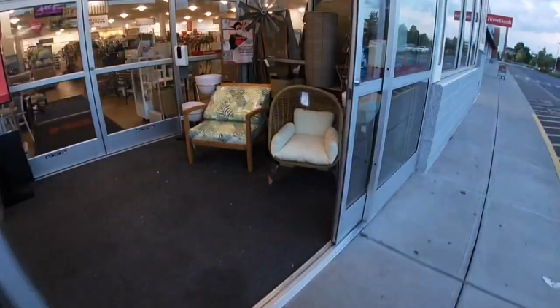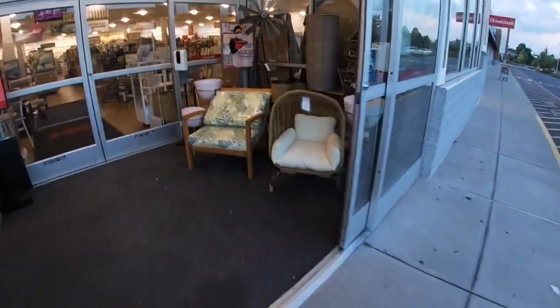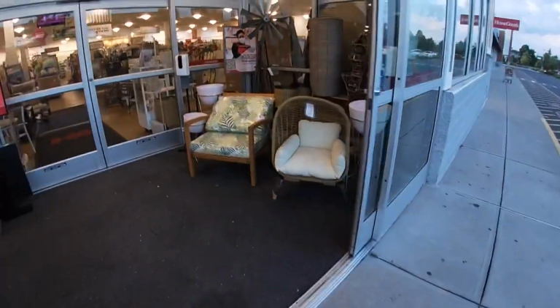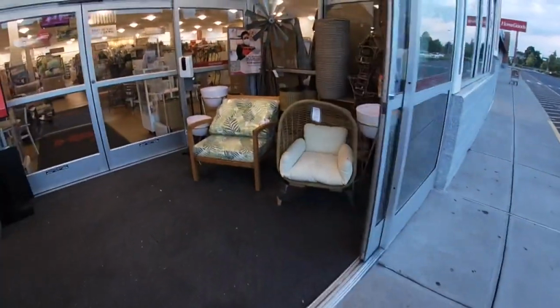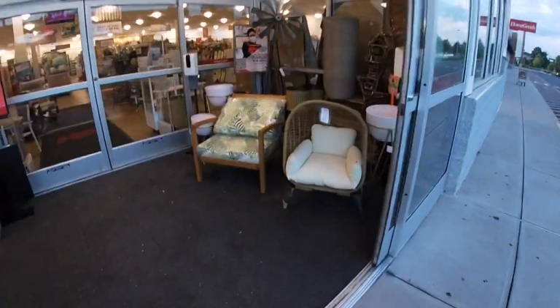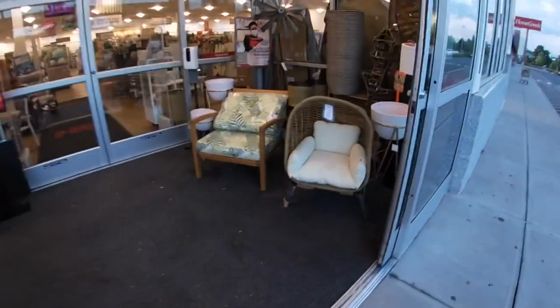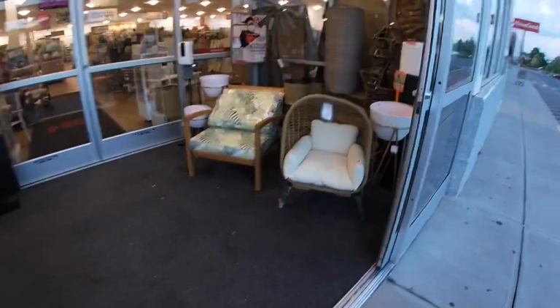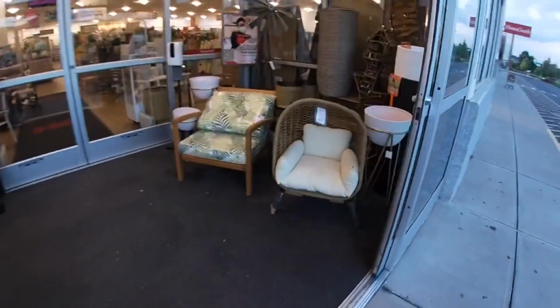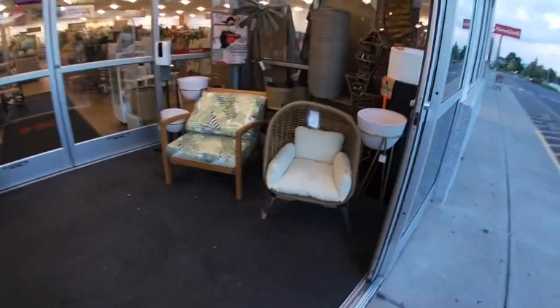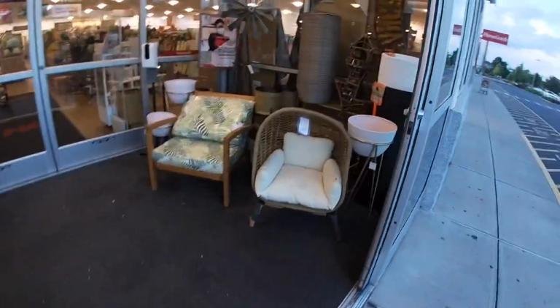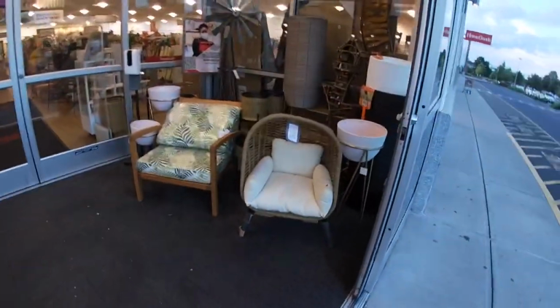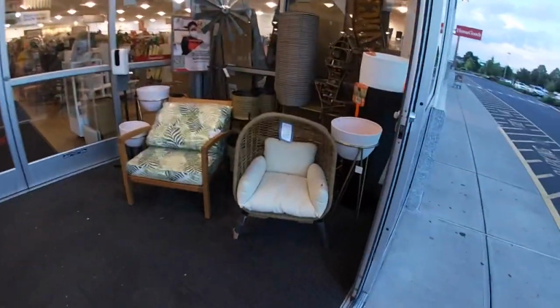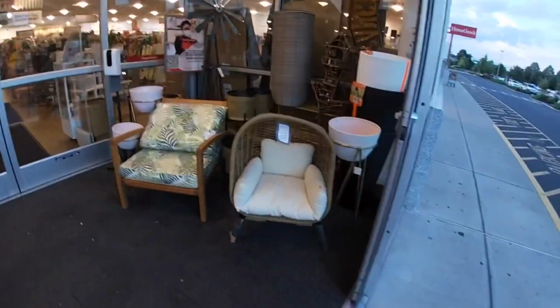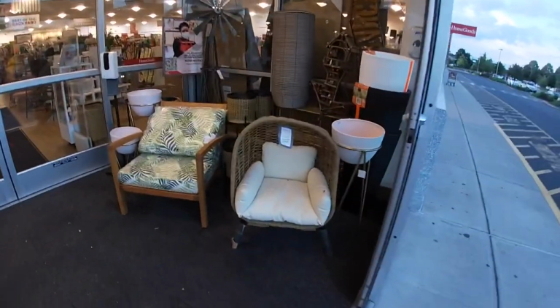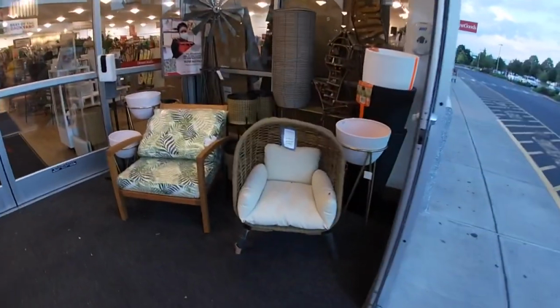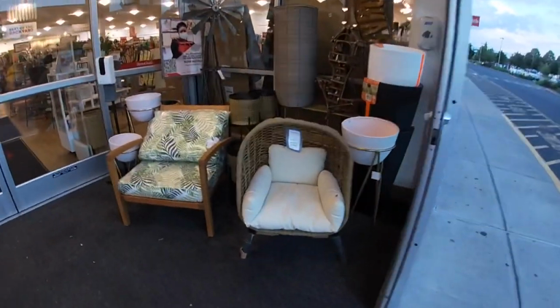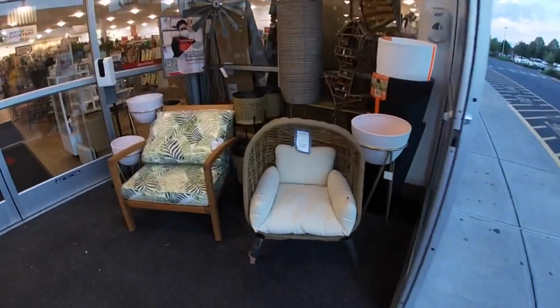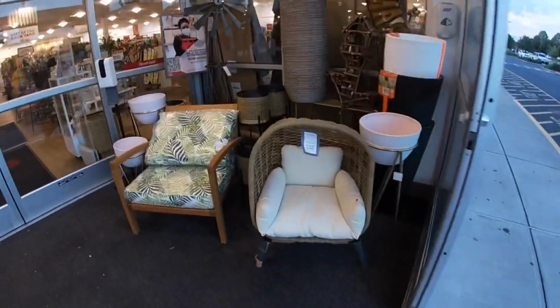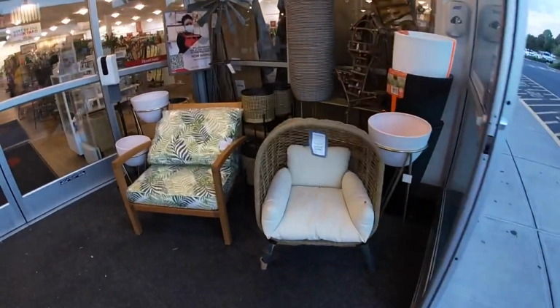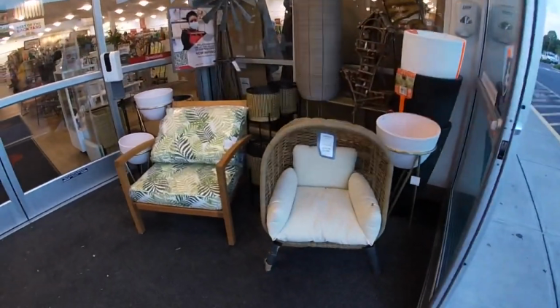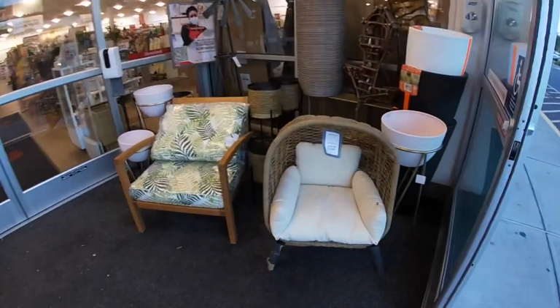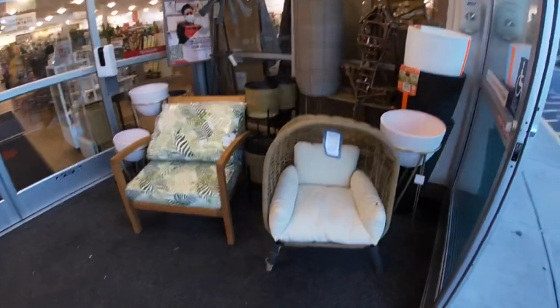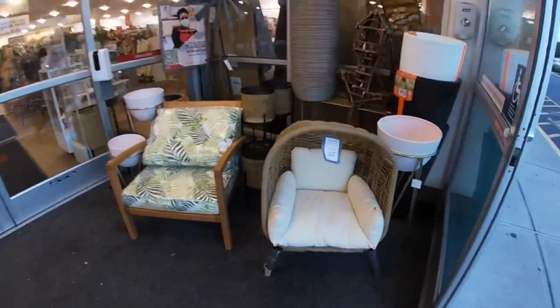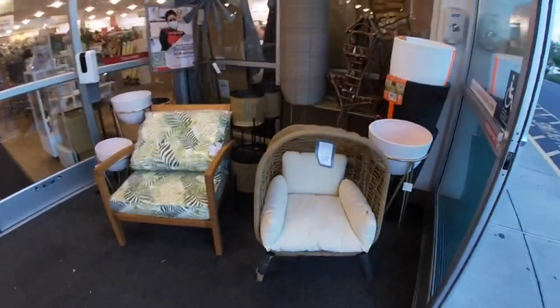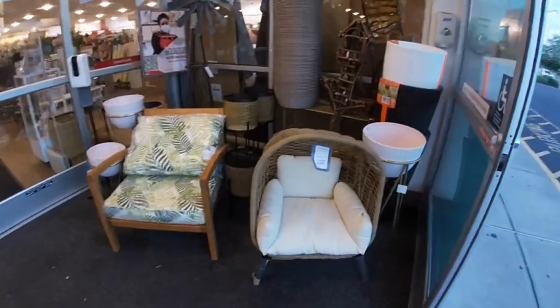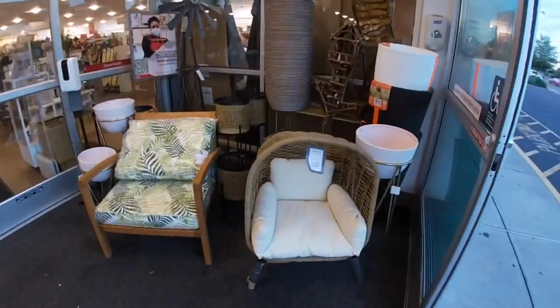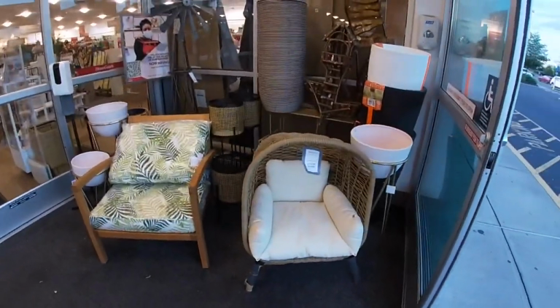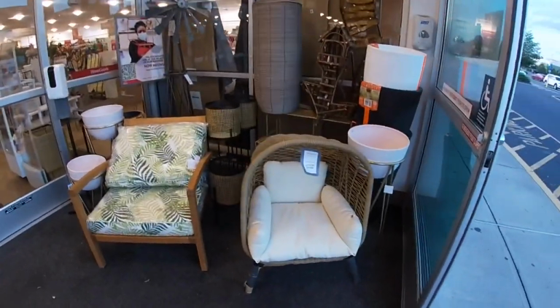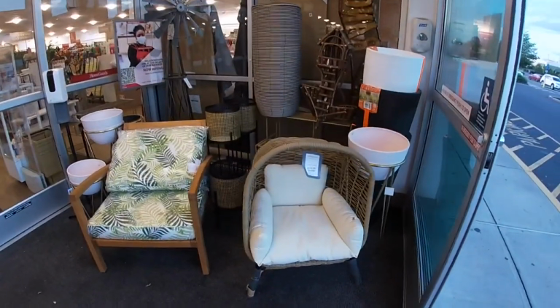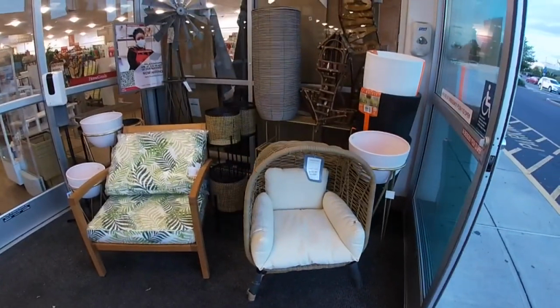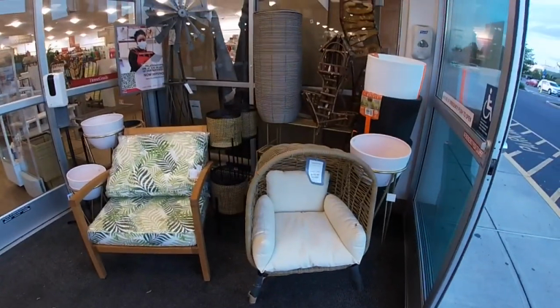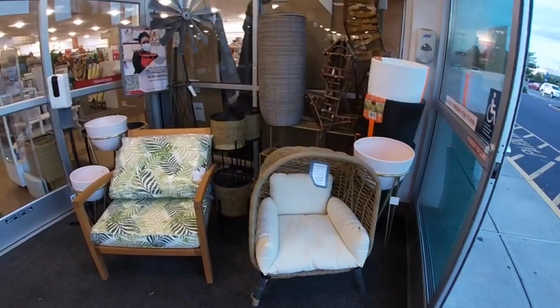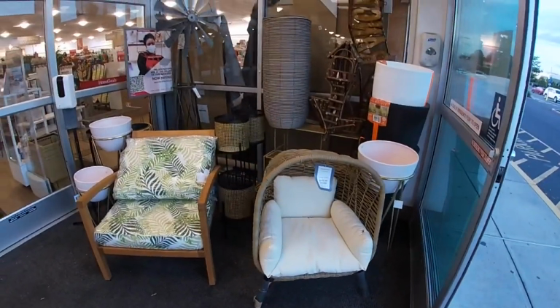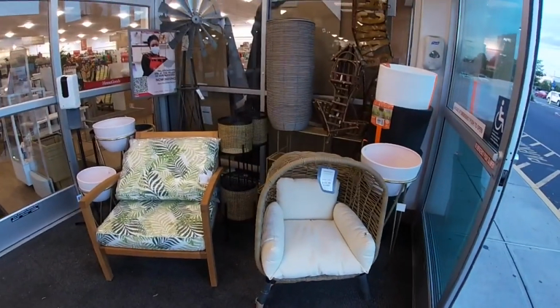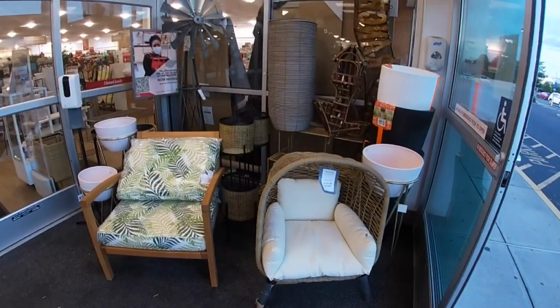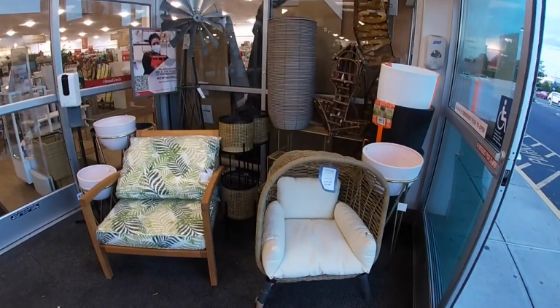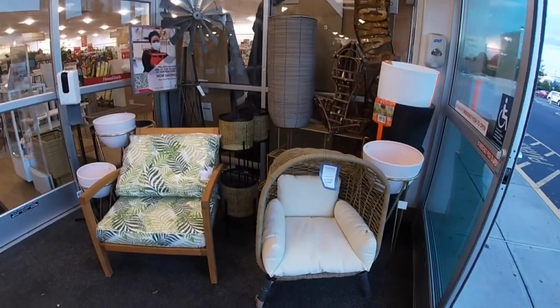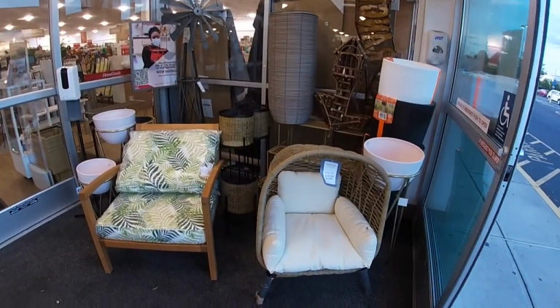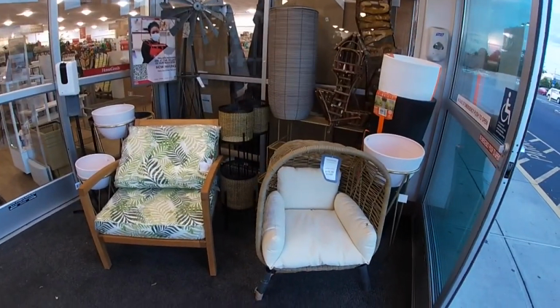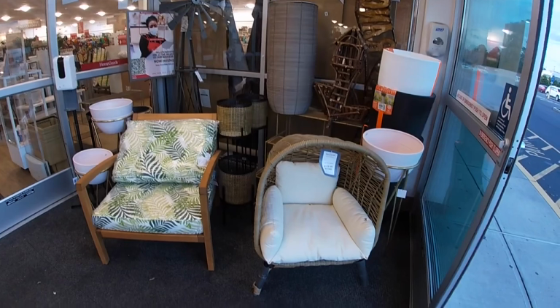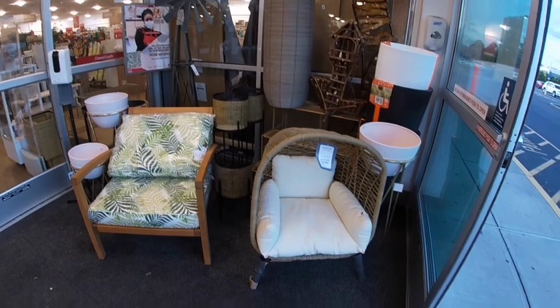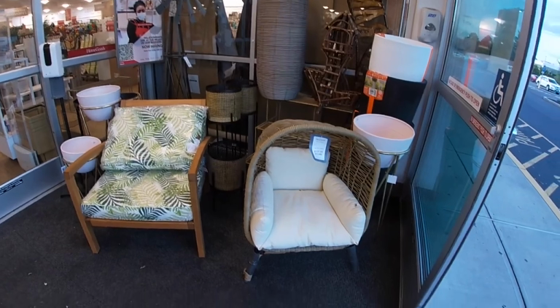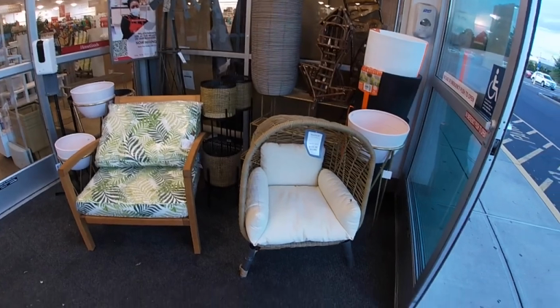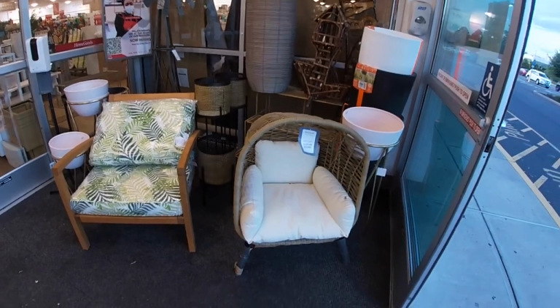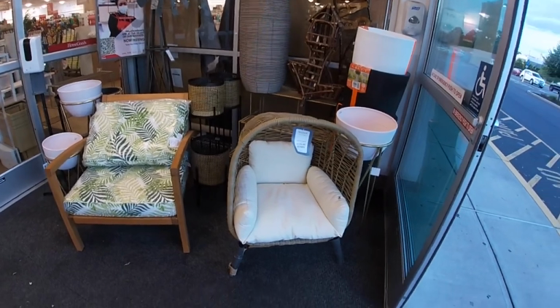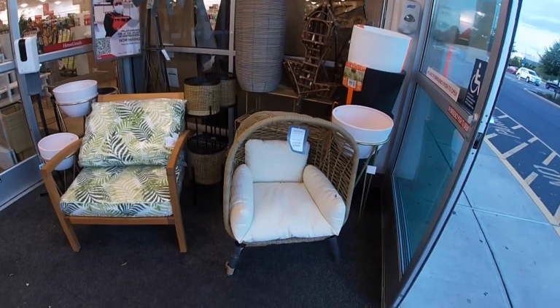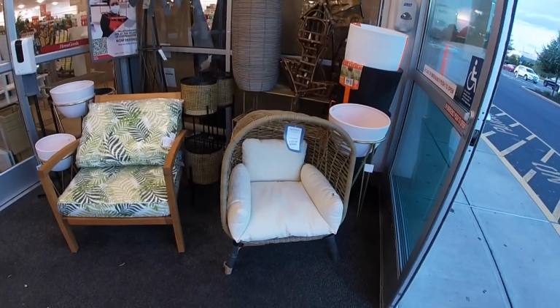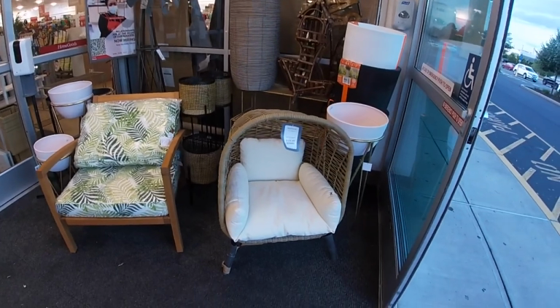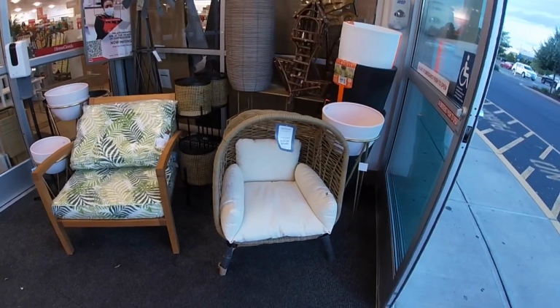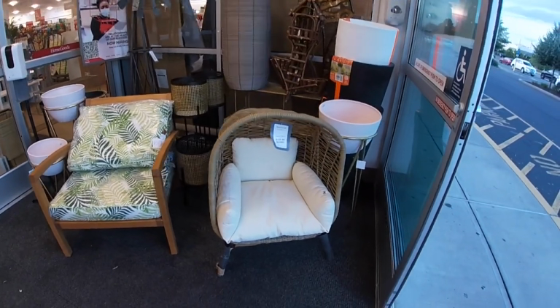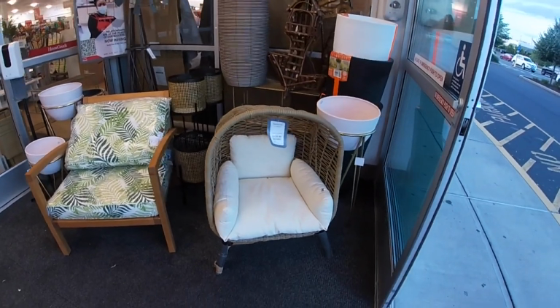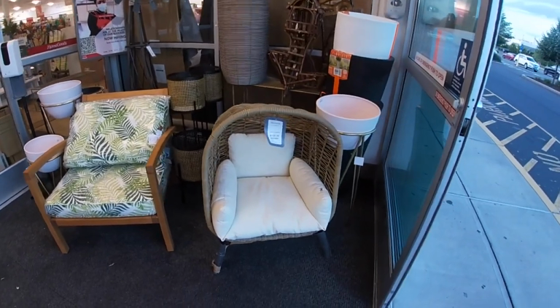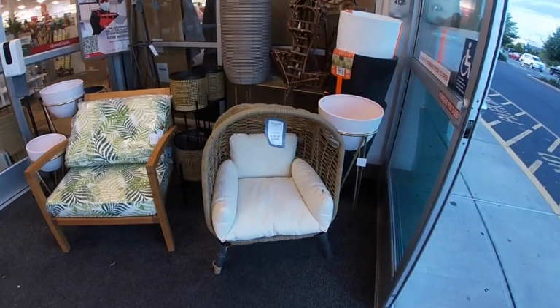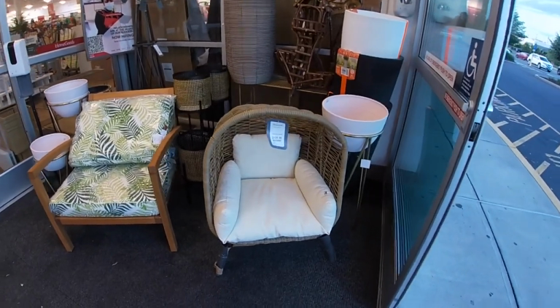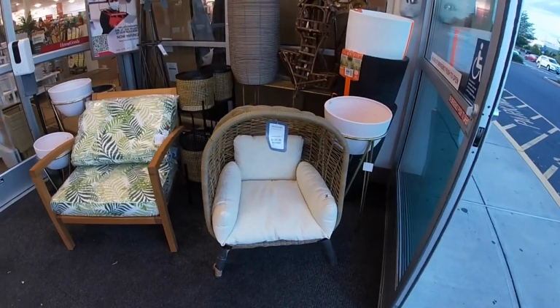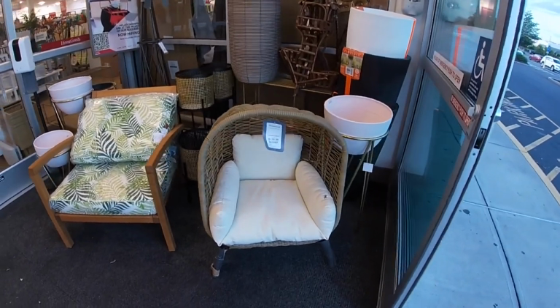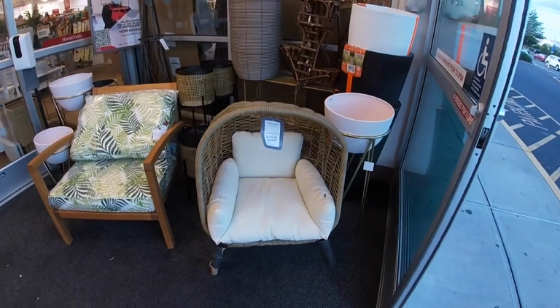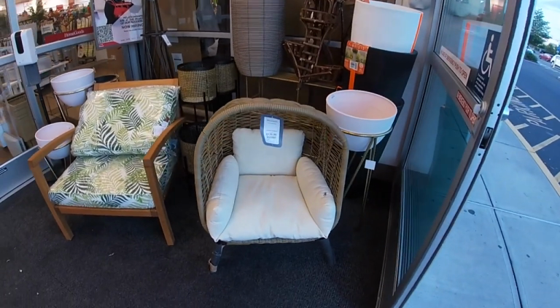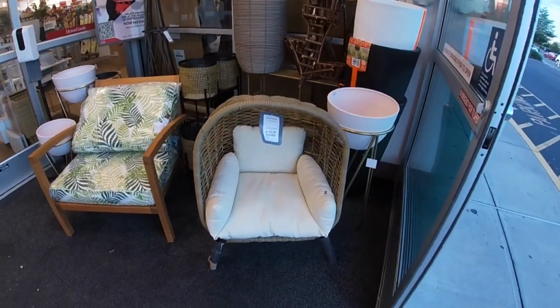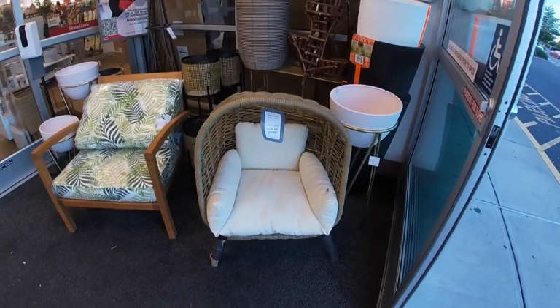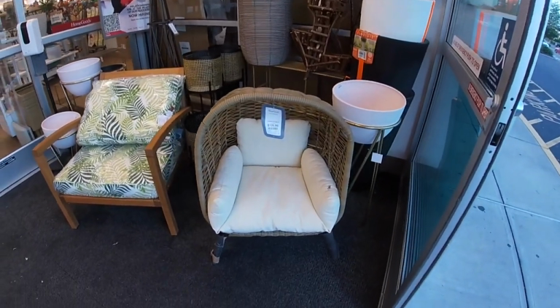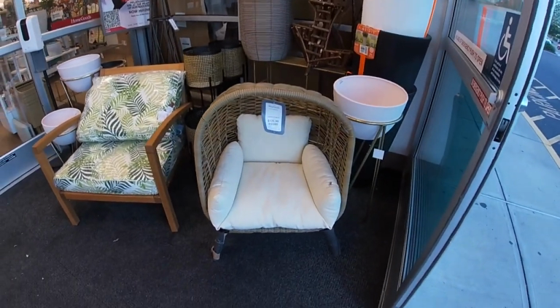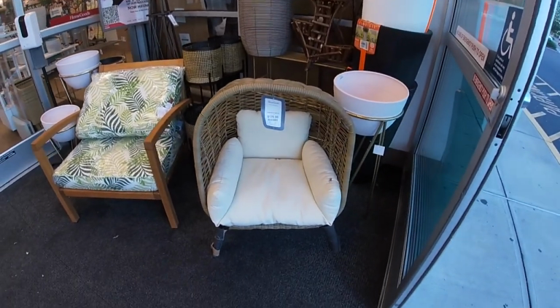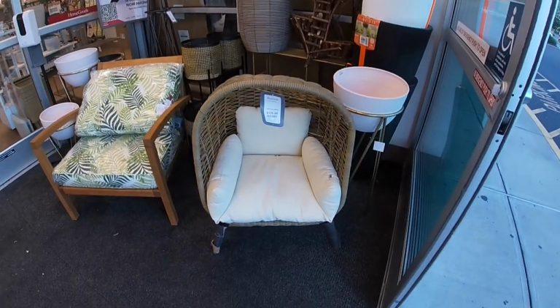Hey everybody, welcome back to Shani's Shopping Saga. We are walking inside of Home Goods and right here, look at this little chair — it's $129.